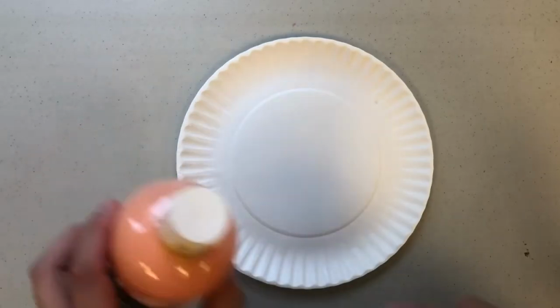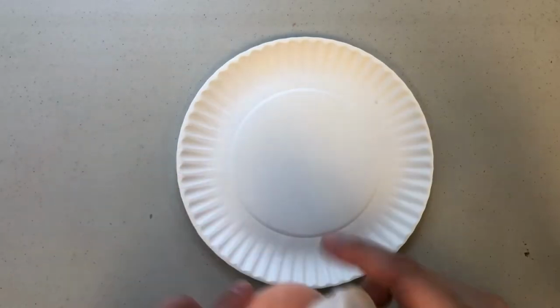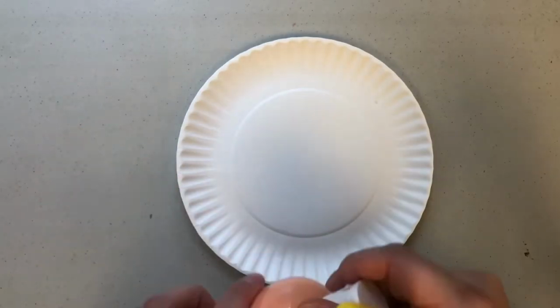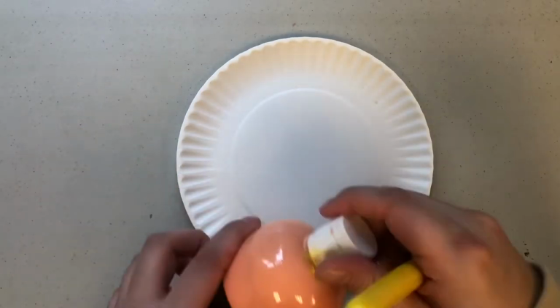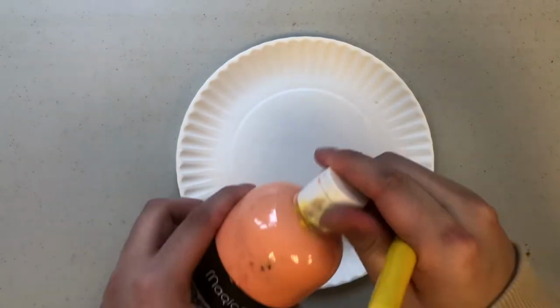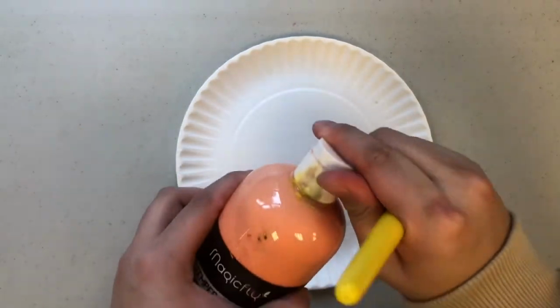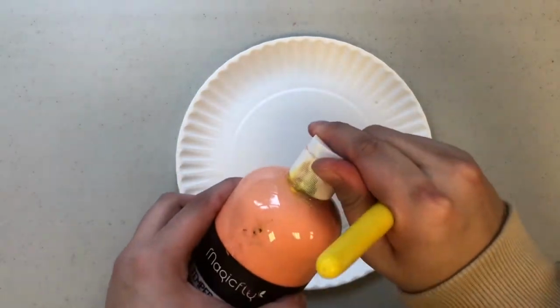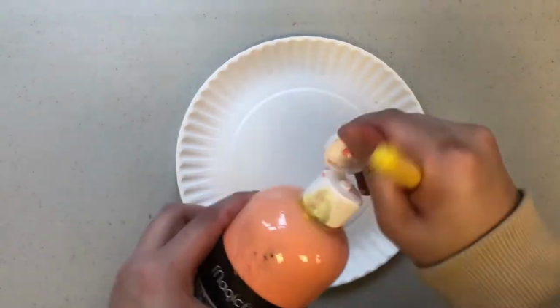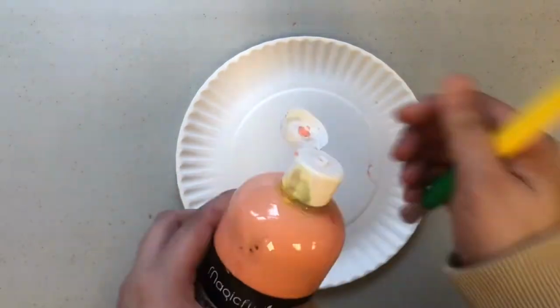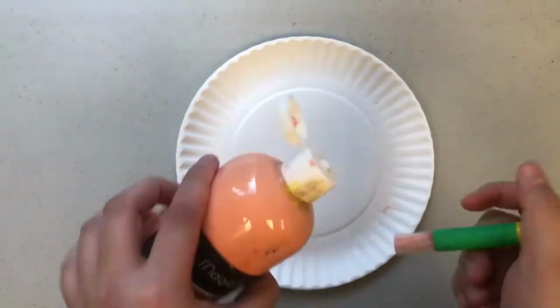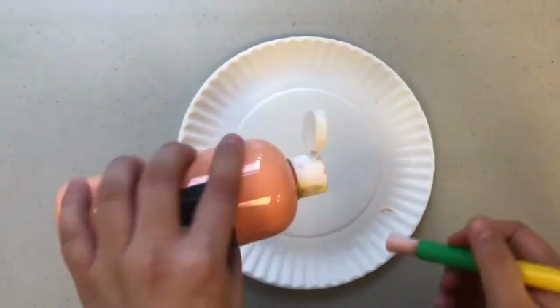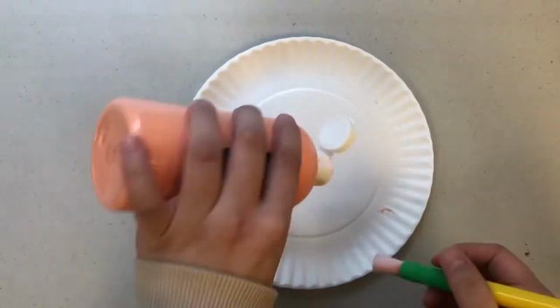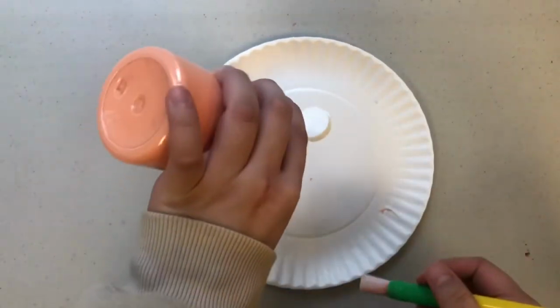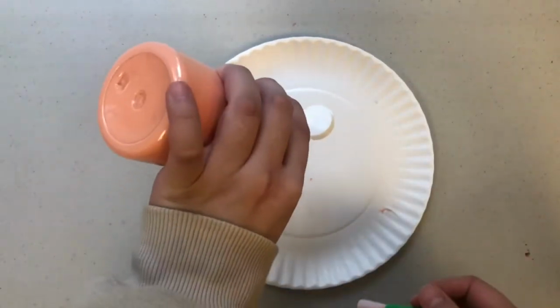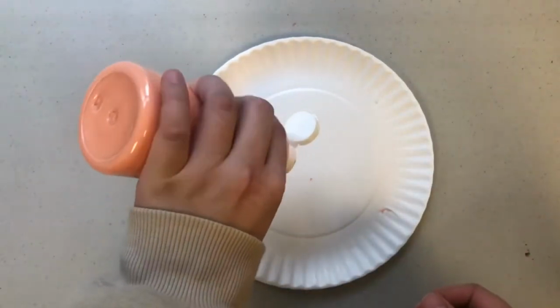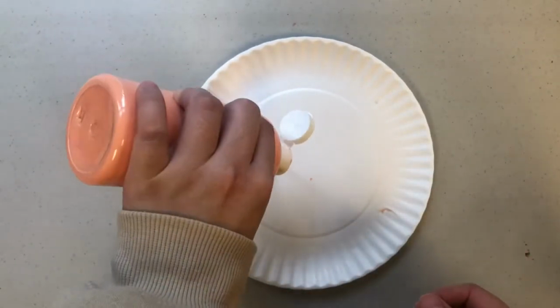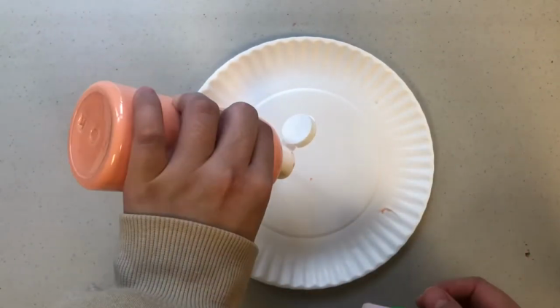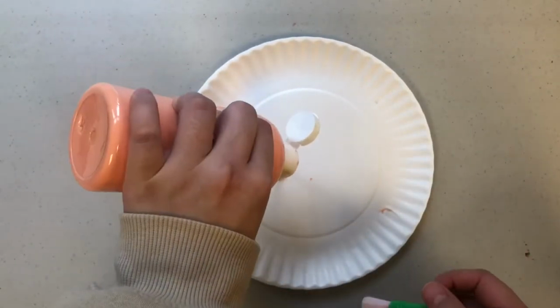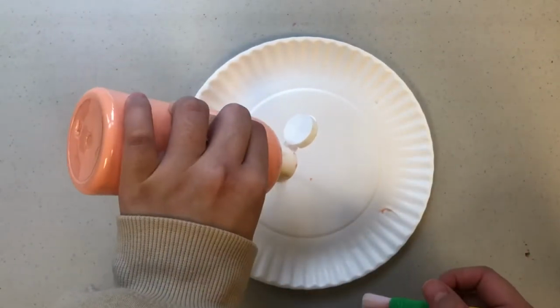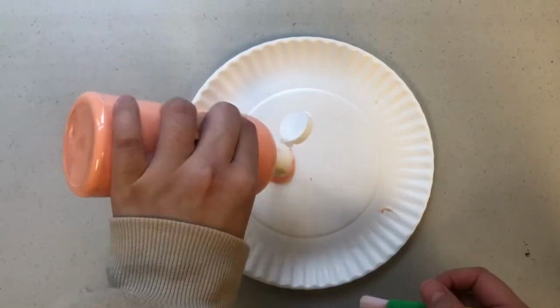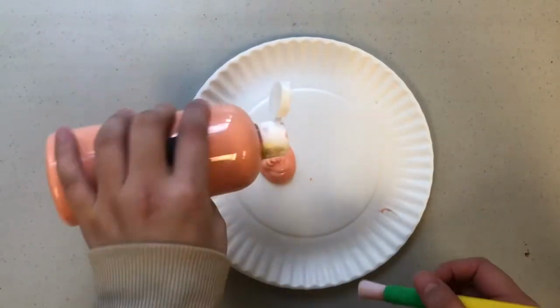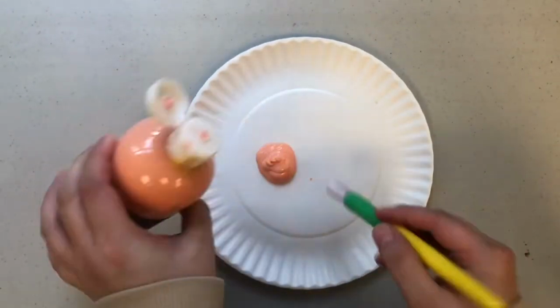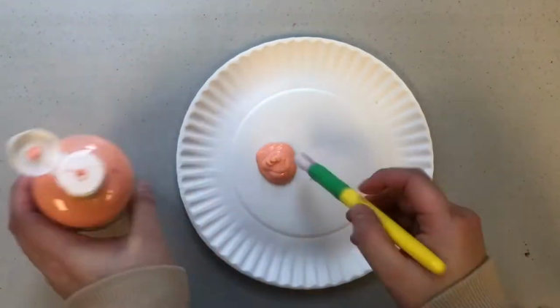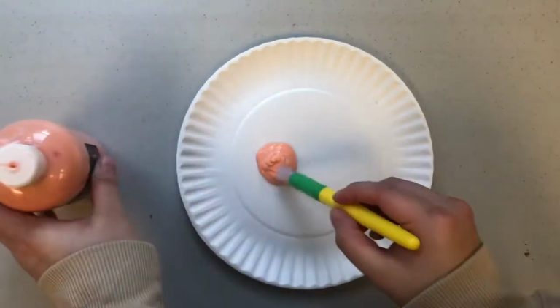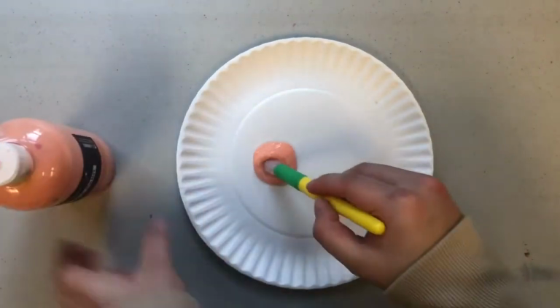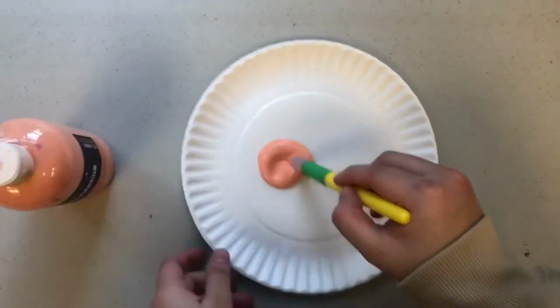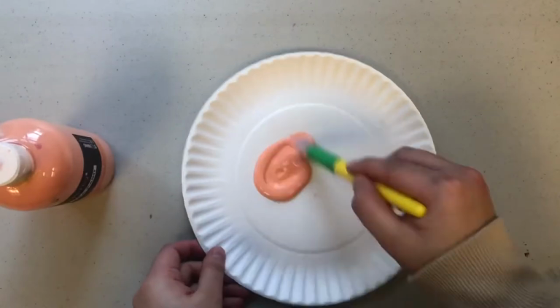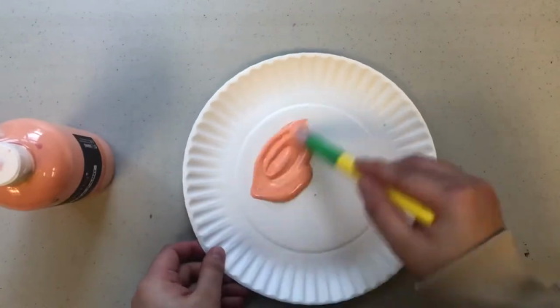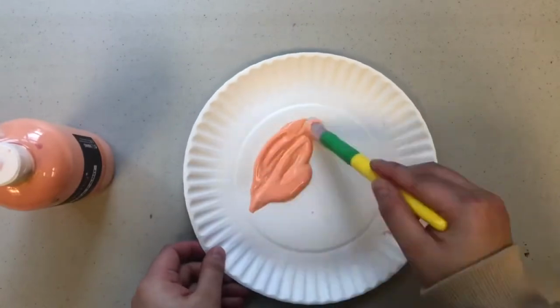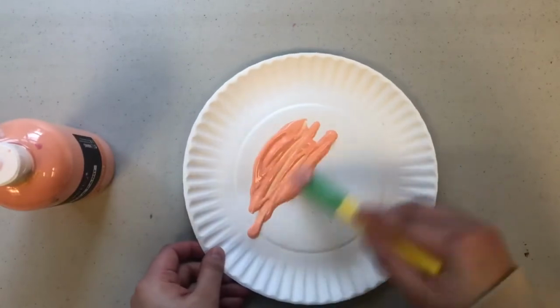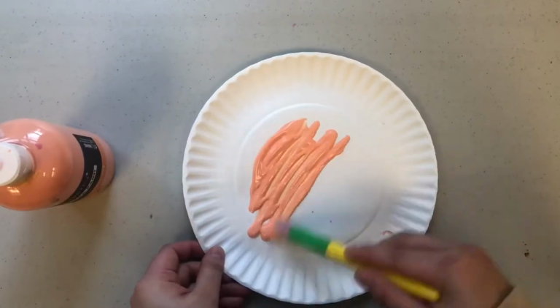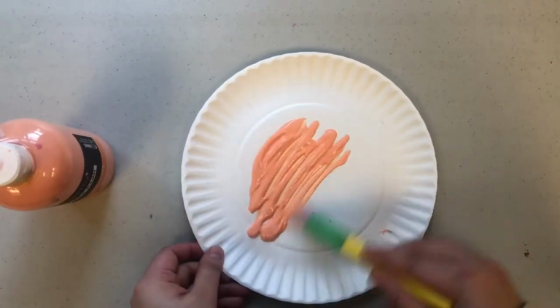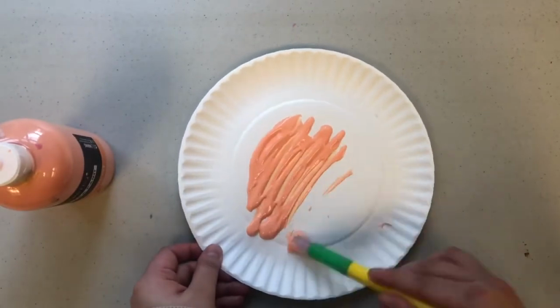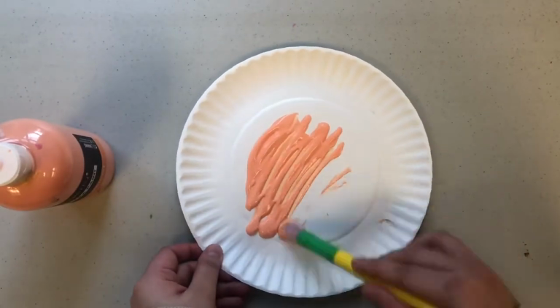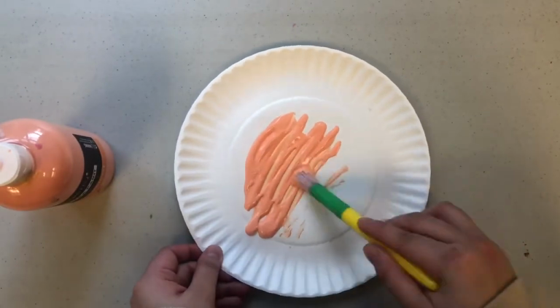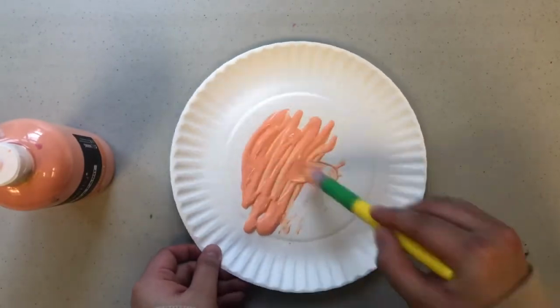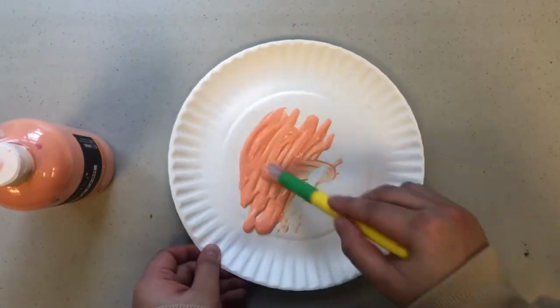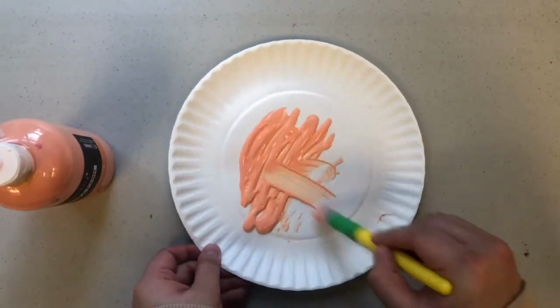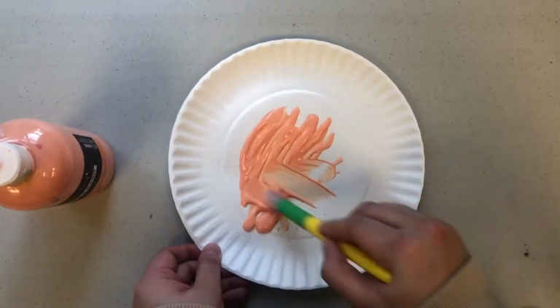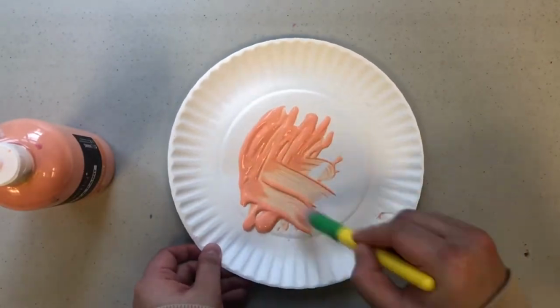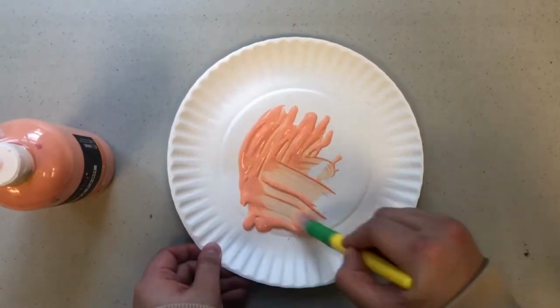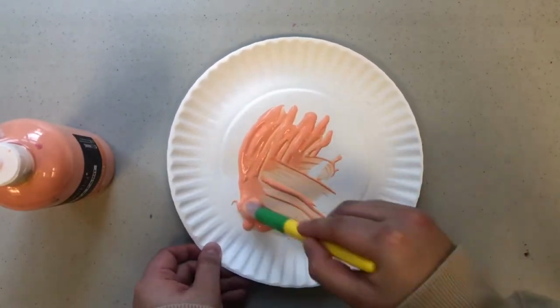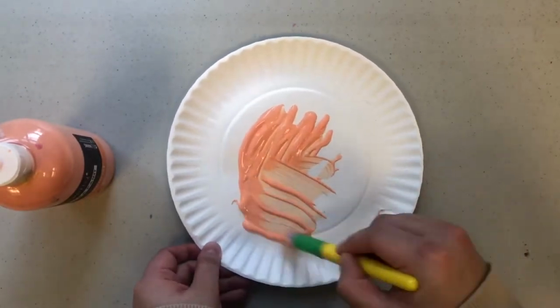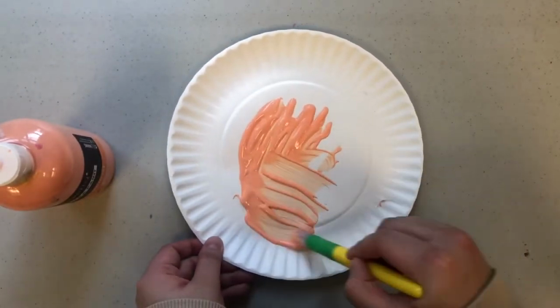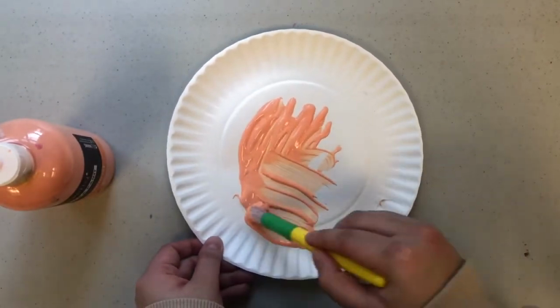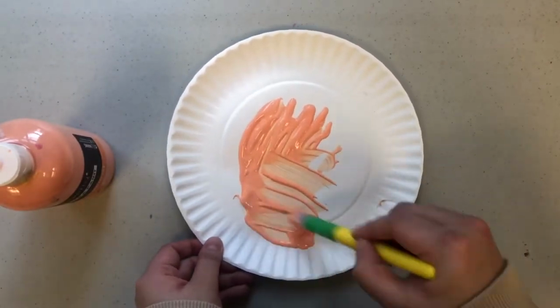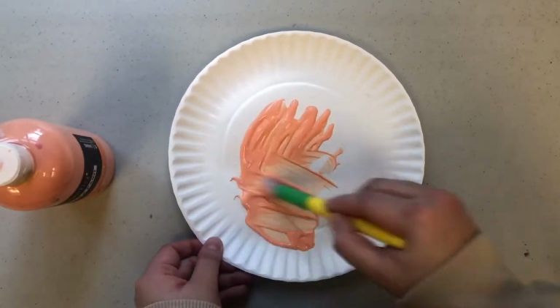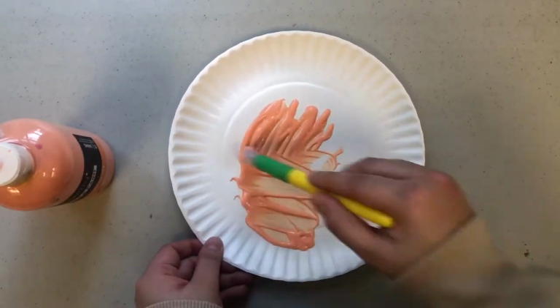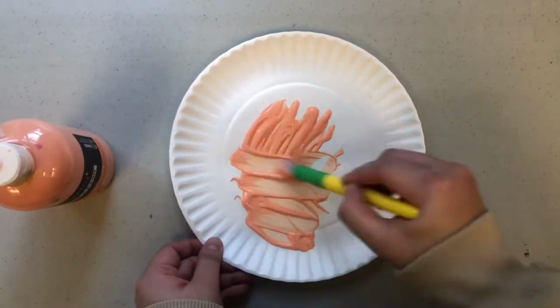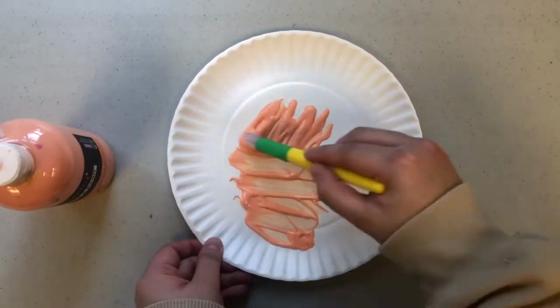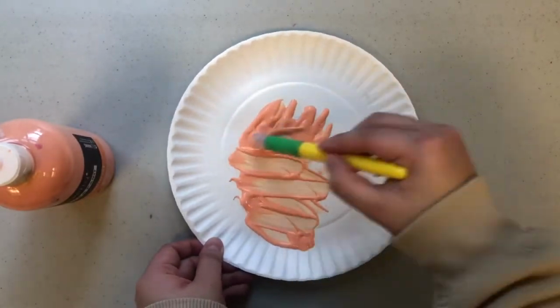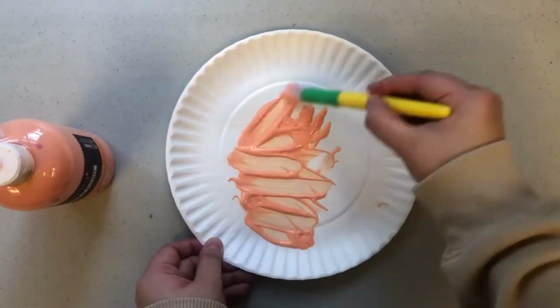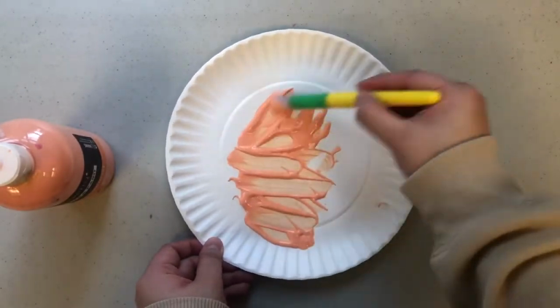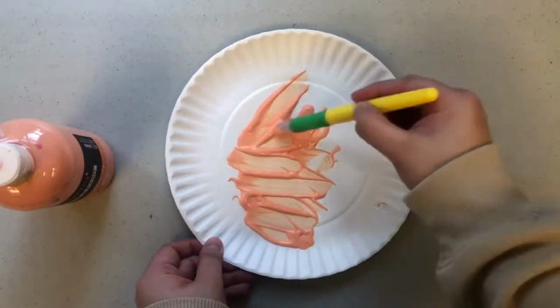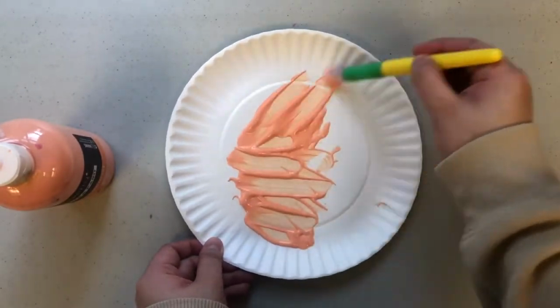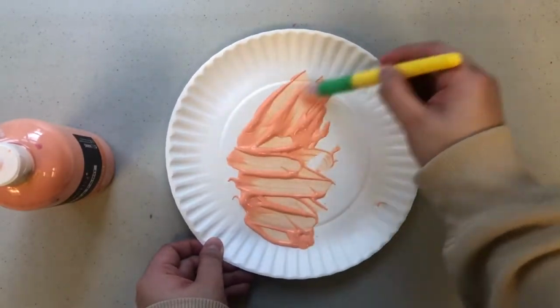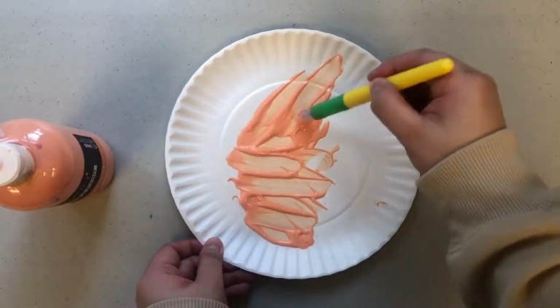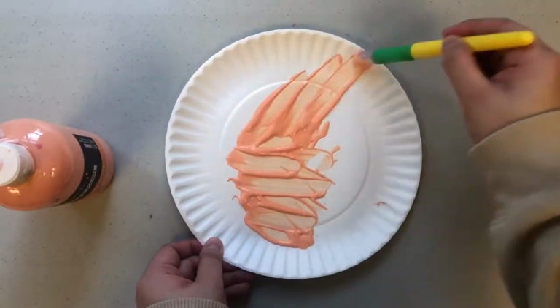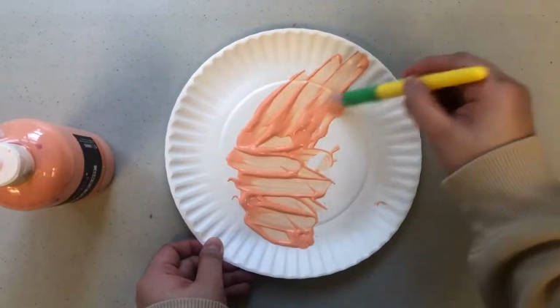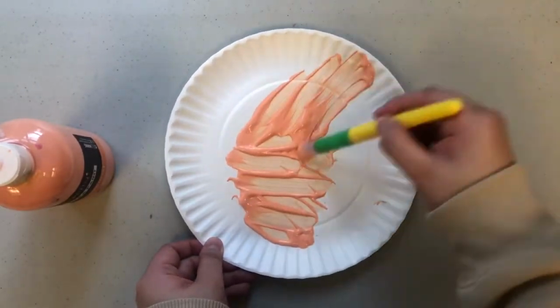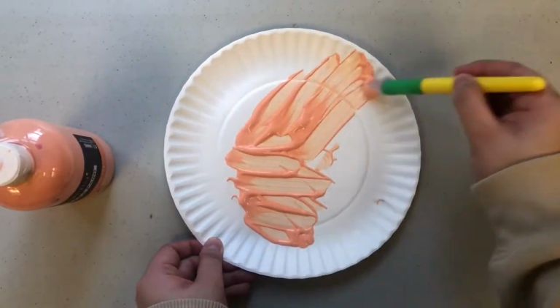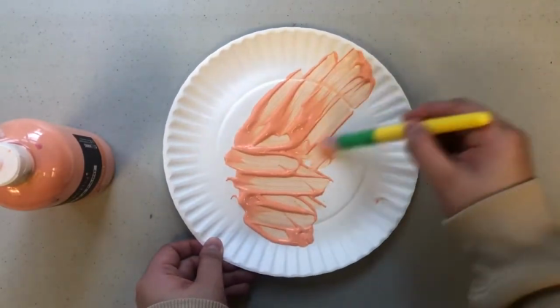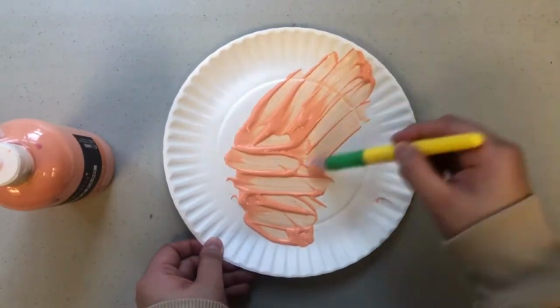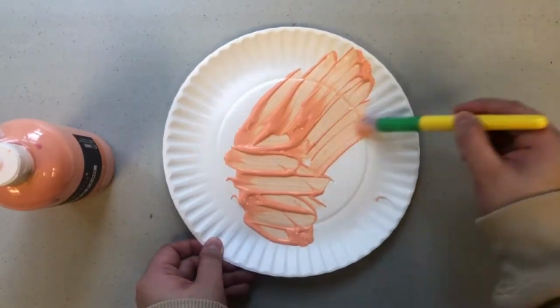Our first step is we're going to take one of the two paper plates and we're going to put some paint on it and paint the whole paper plate.